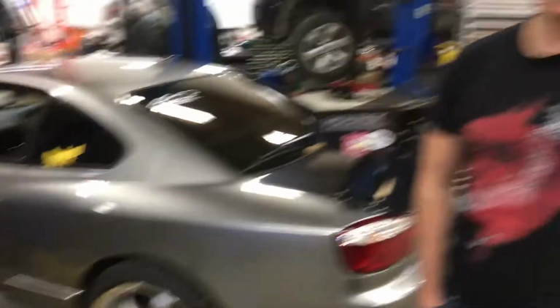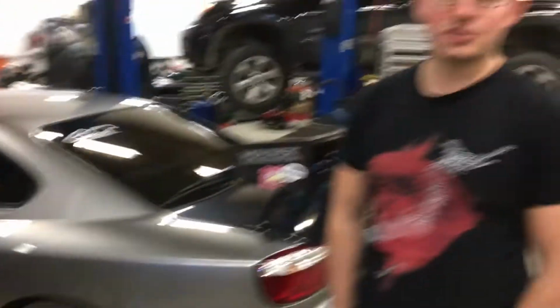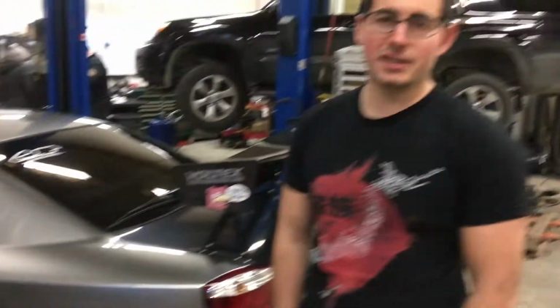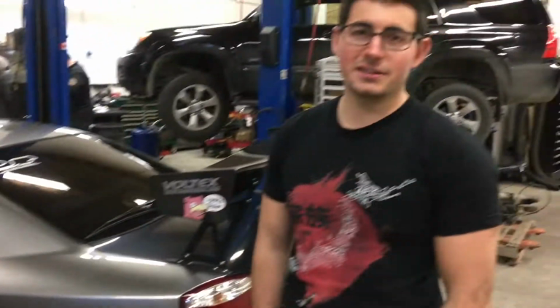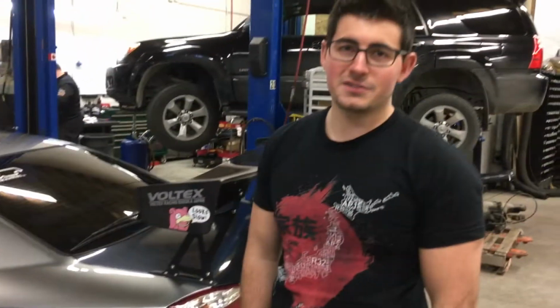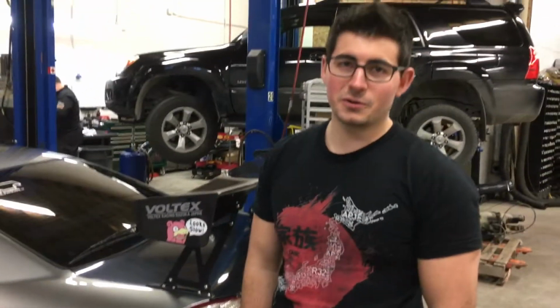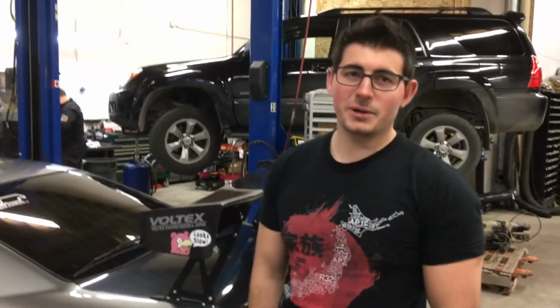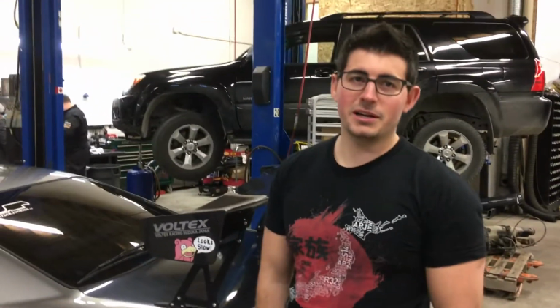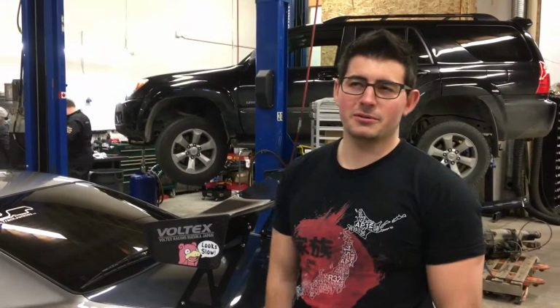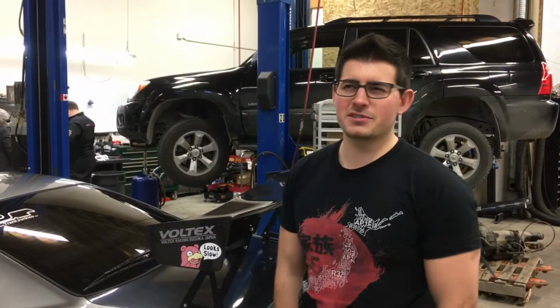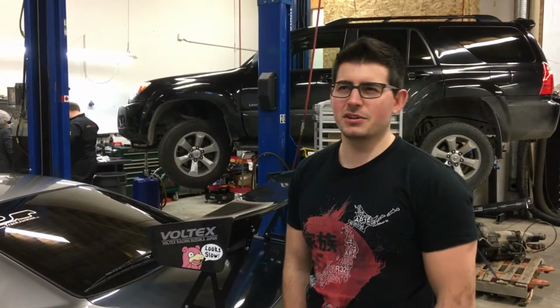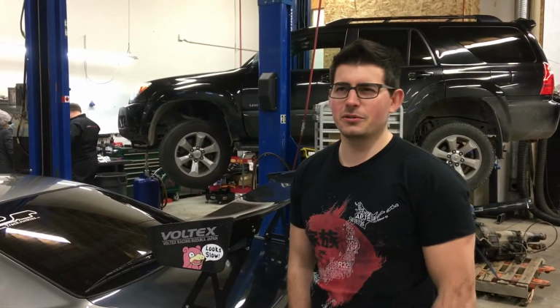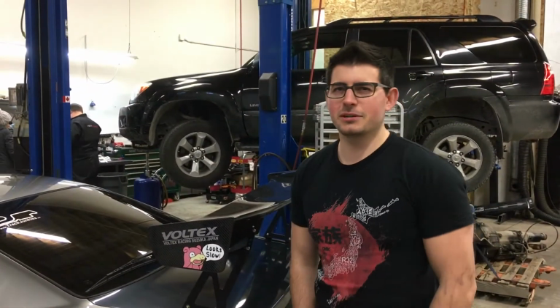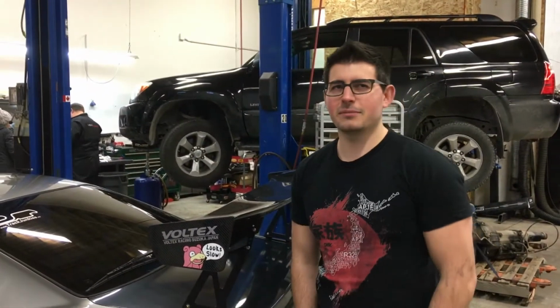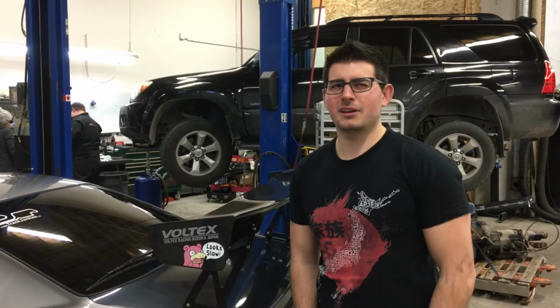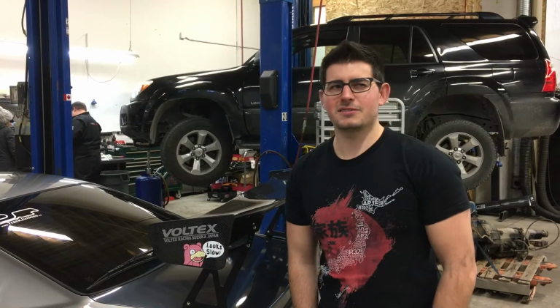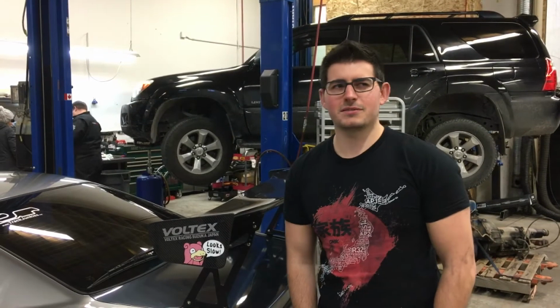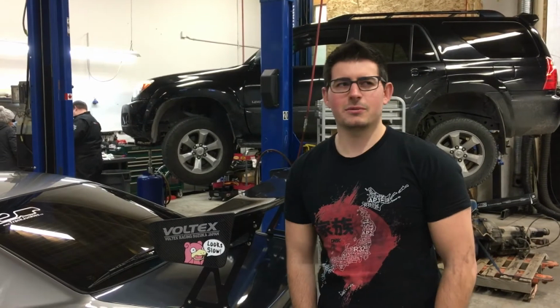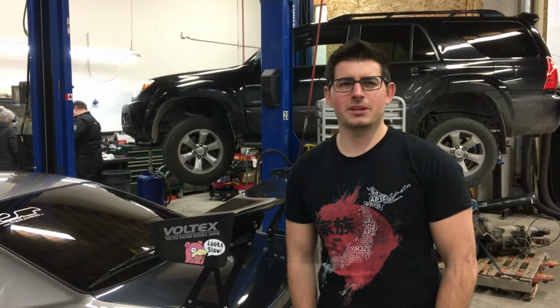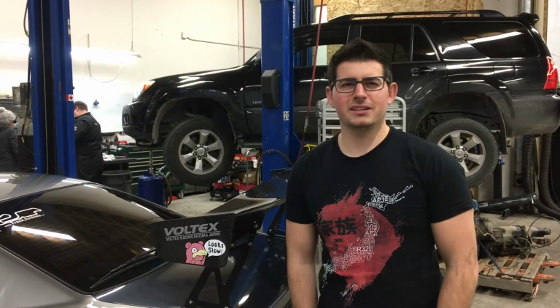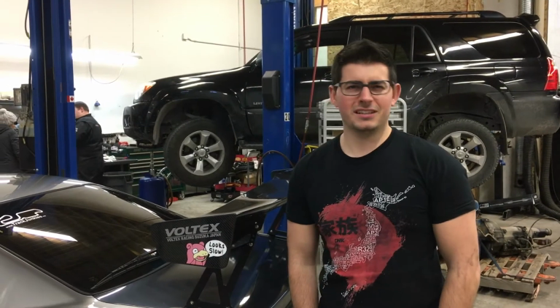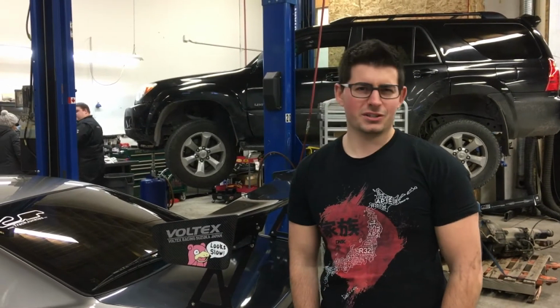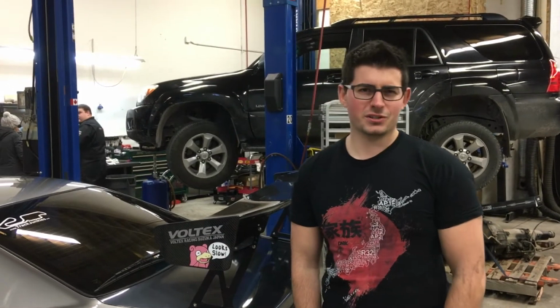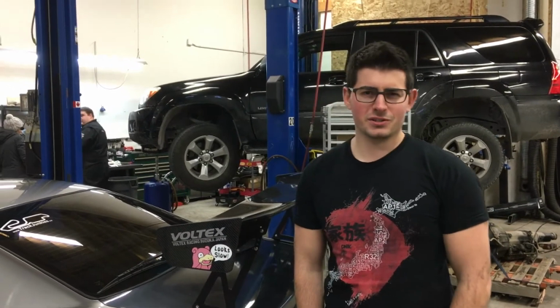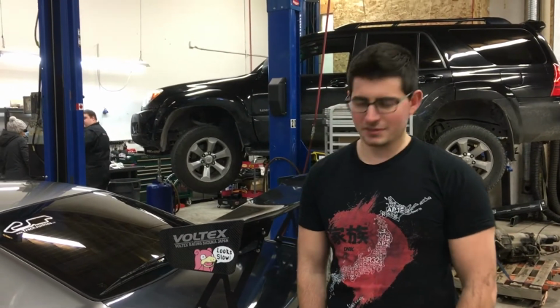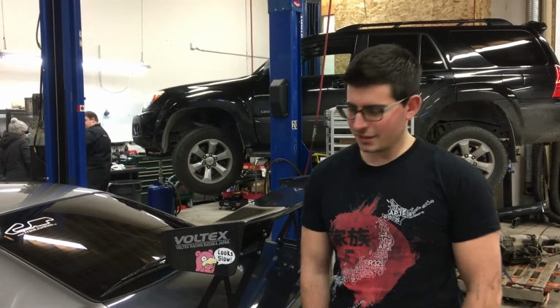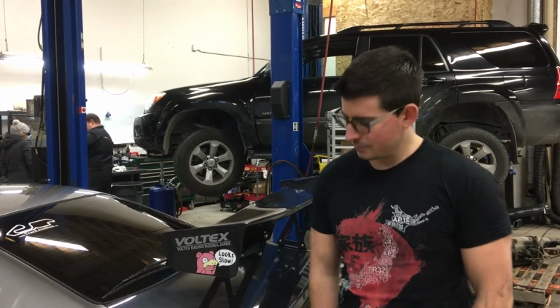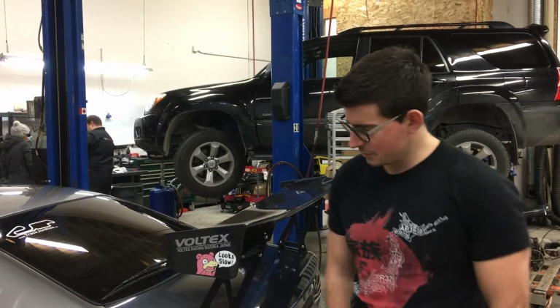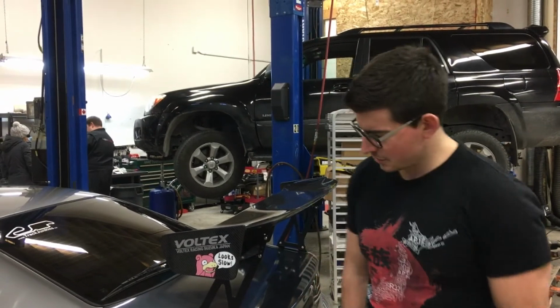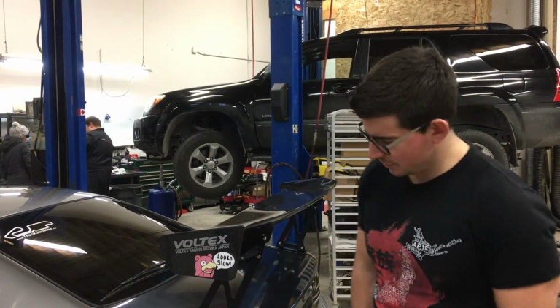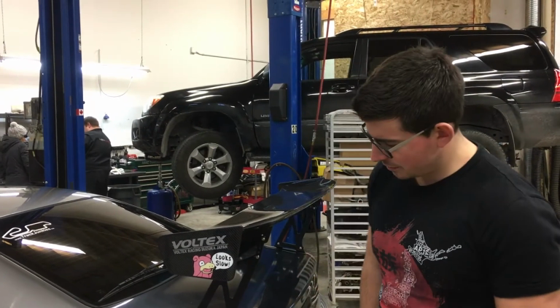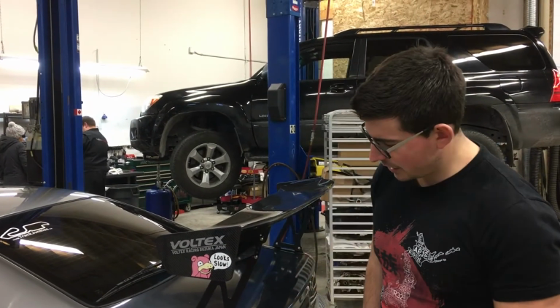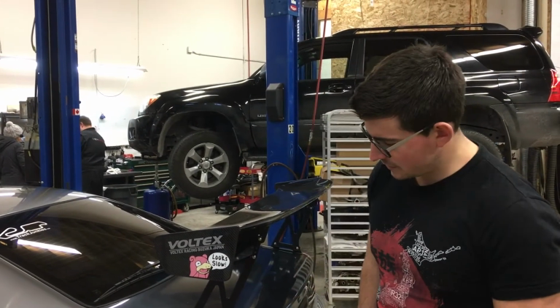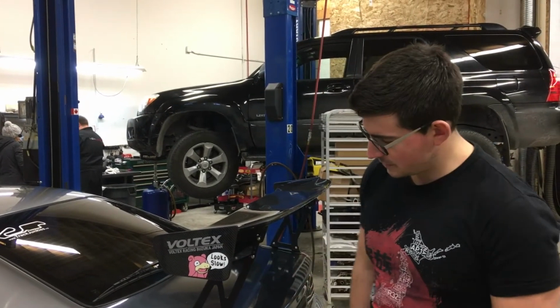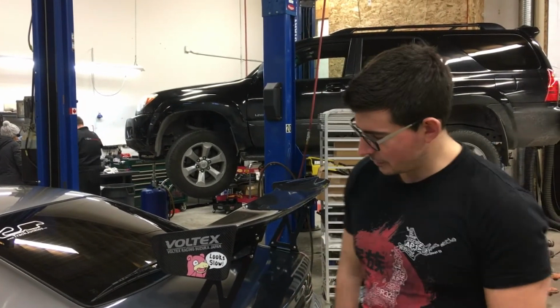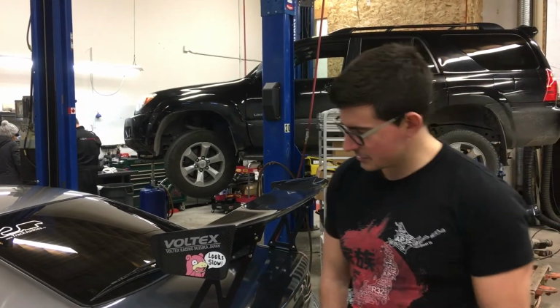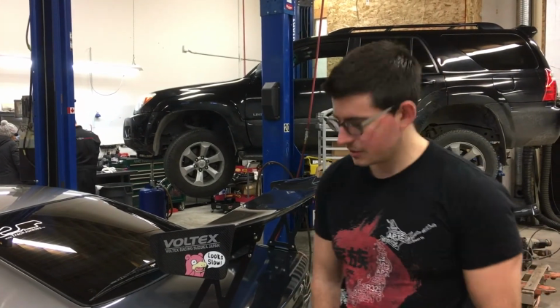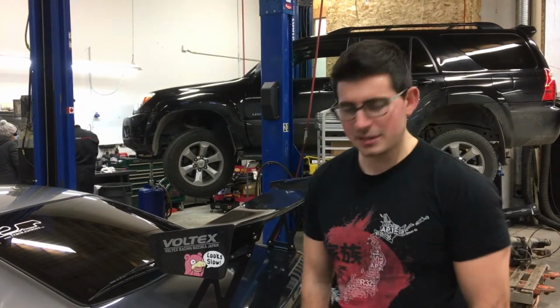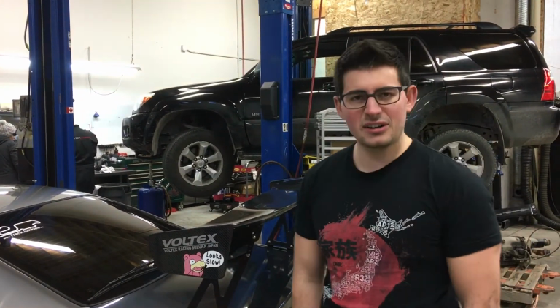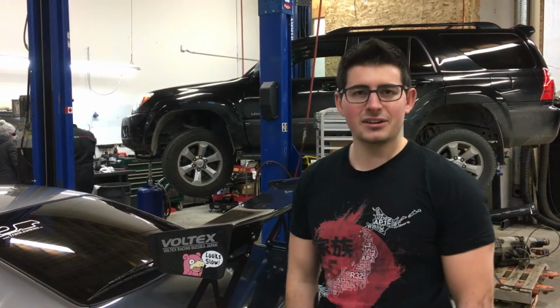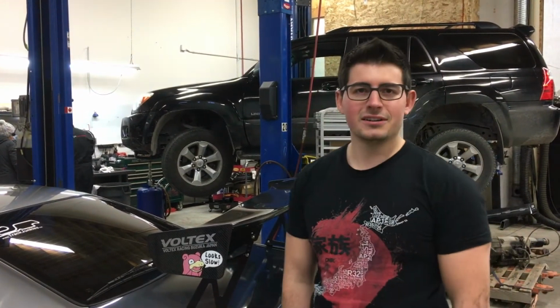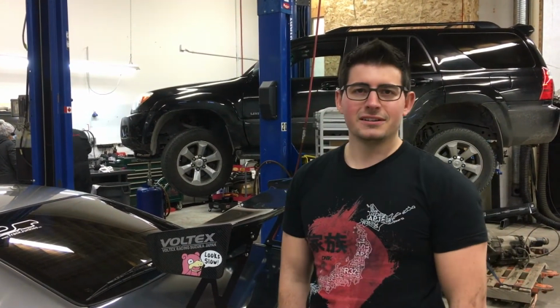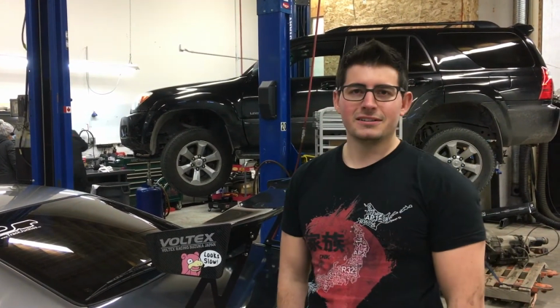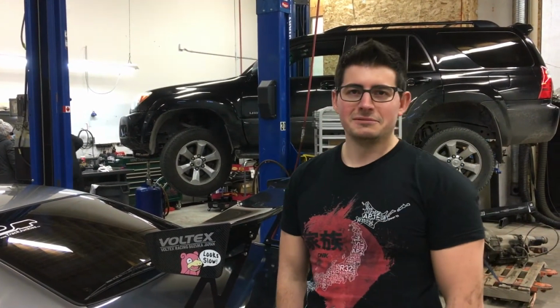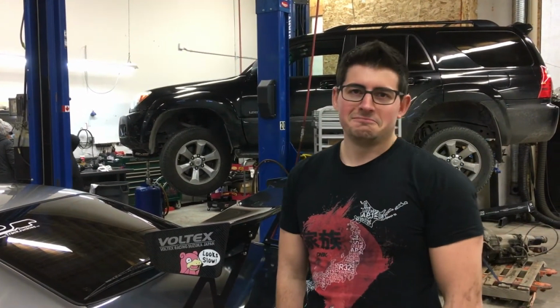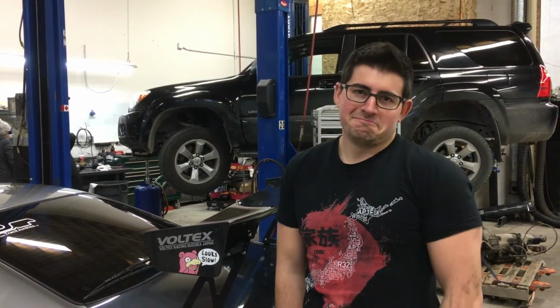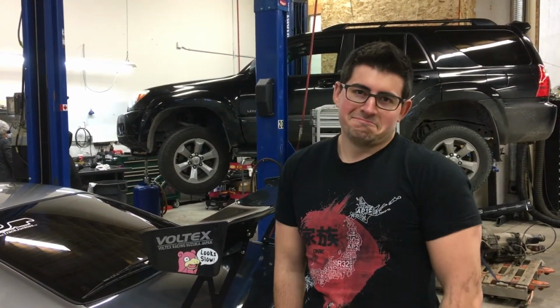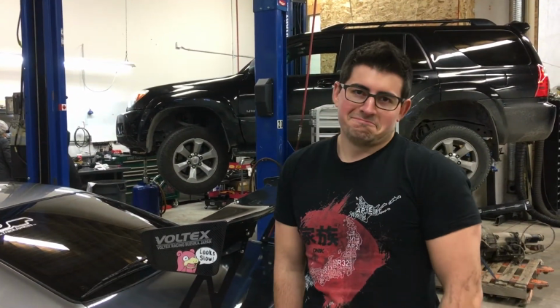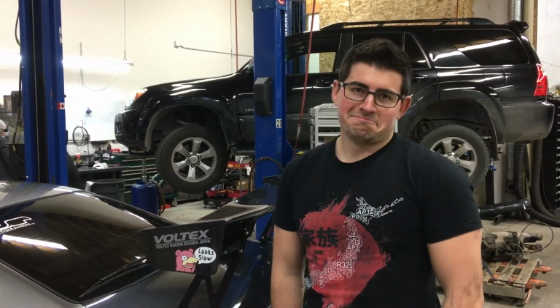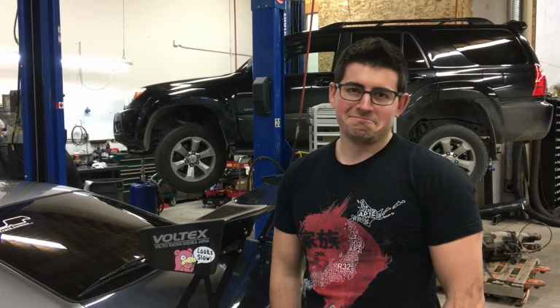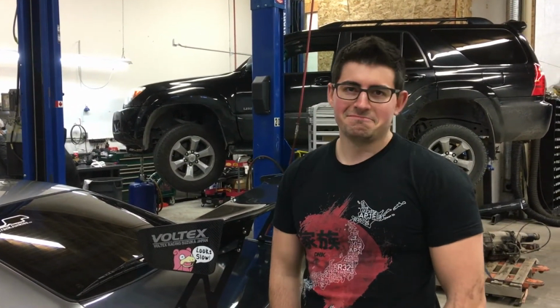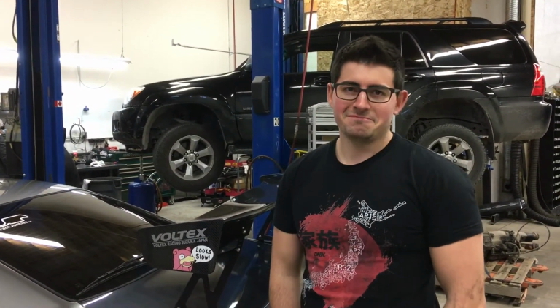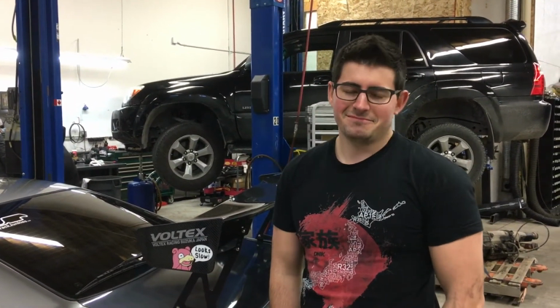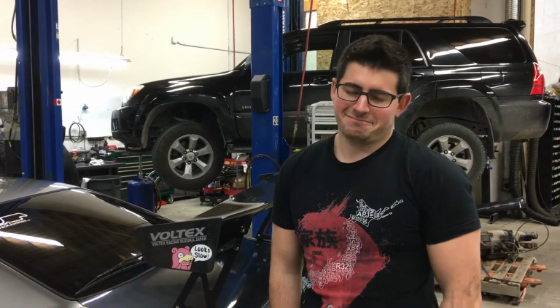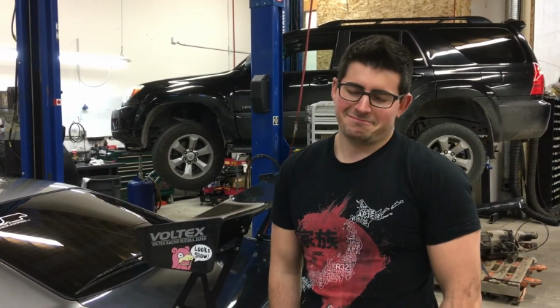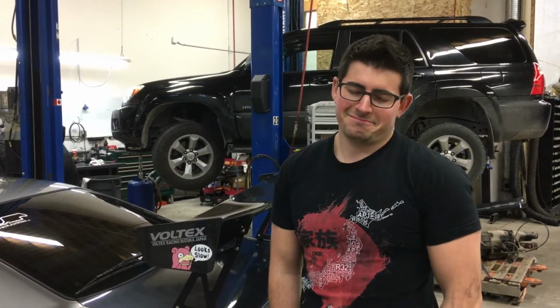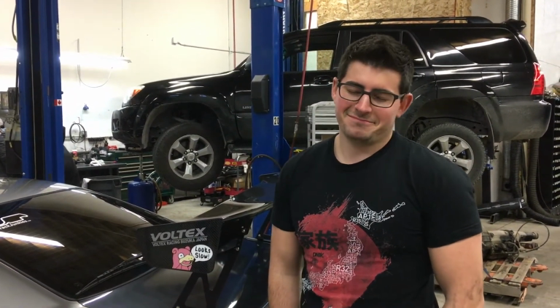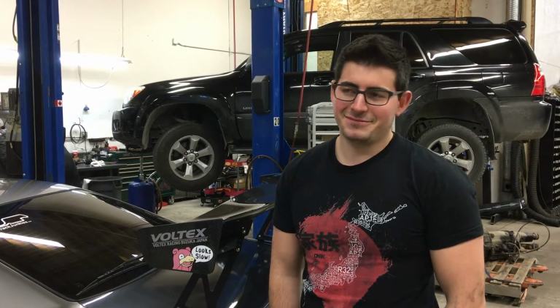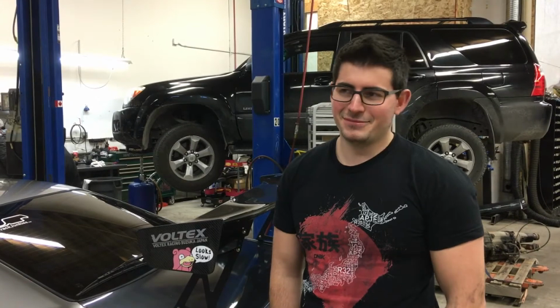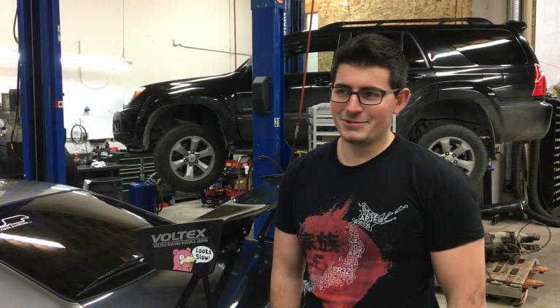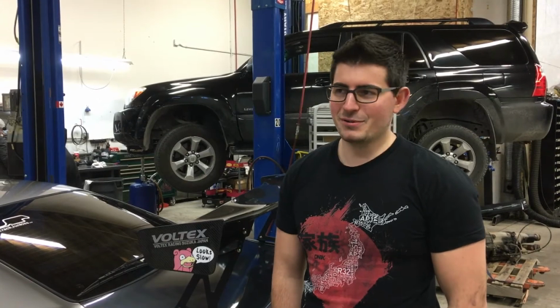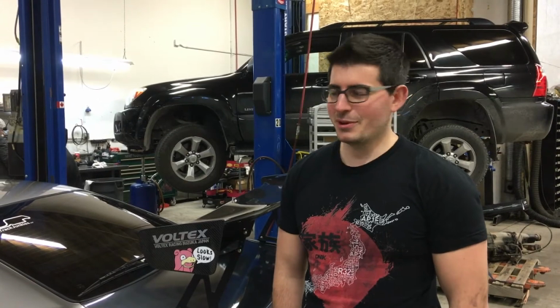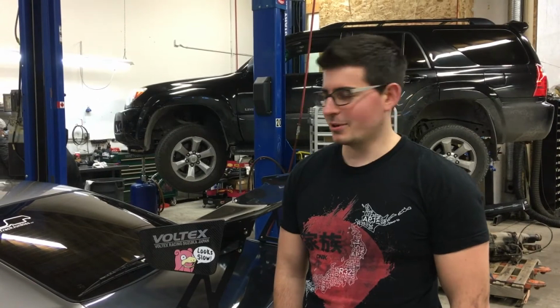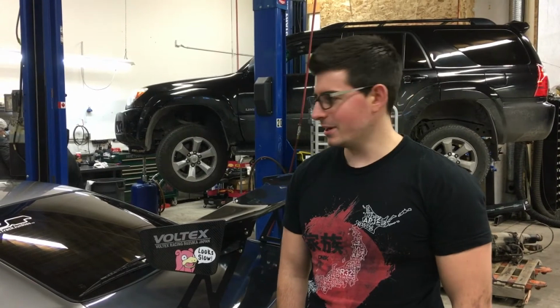Going to try and get this home right now — it's snowing, minus 20-ish. Got Michelin Pilot Sports on there, should be okay.